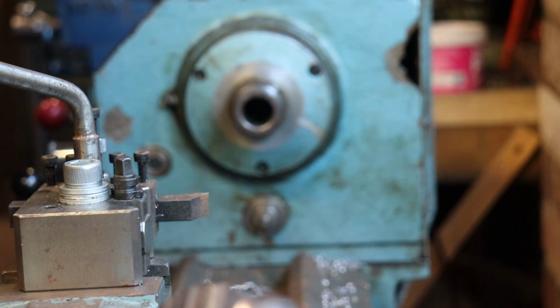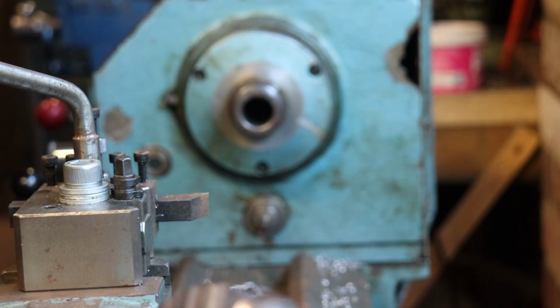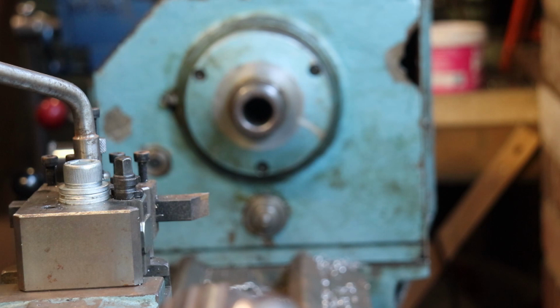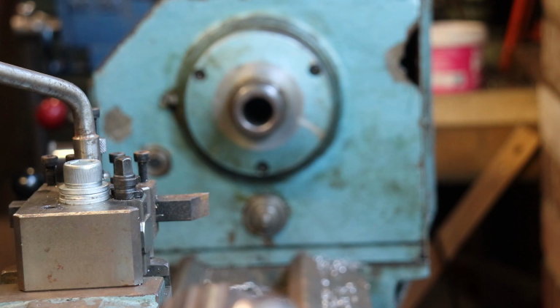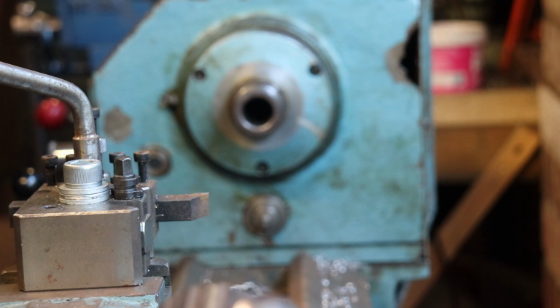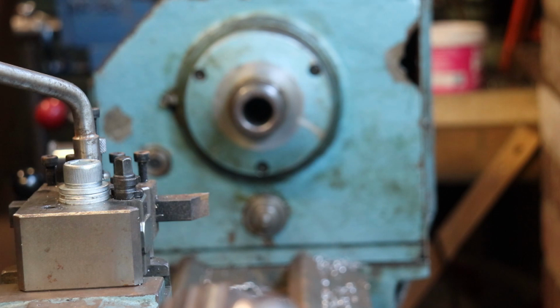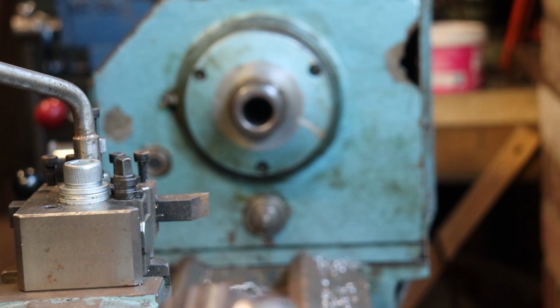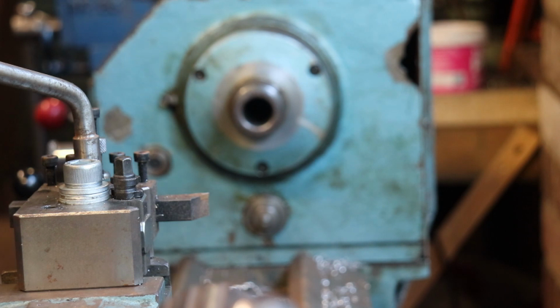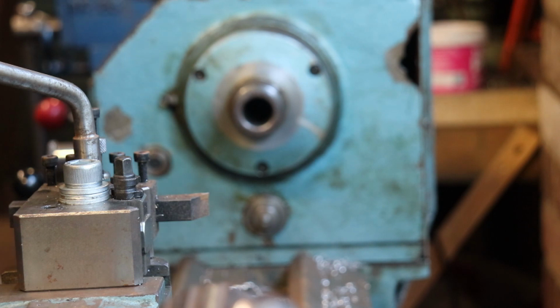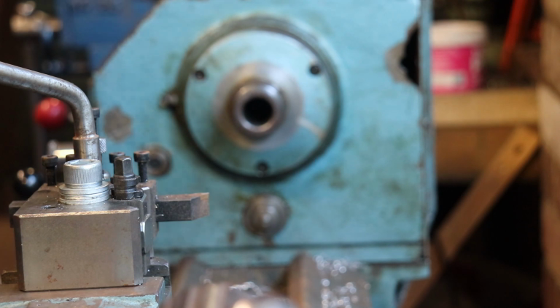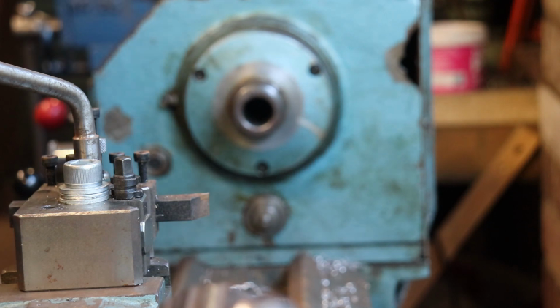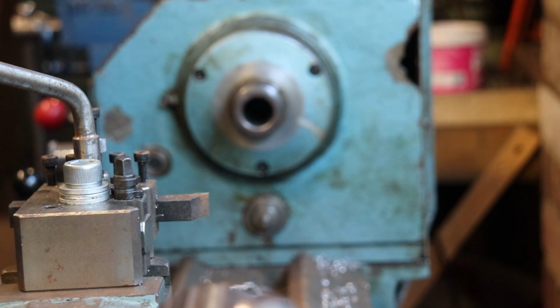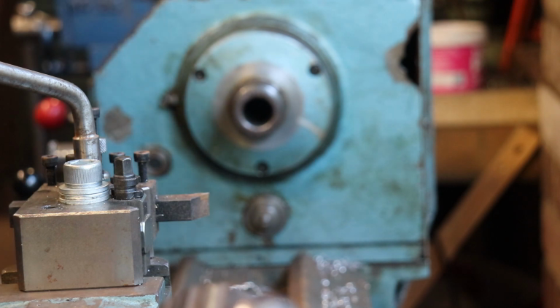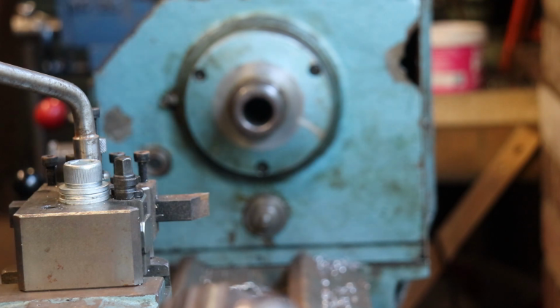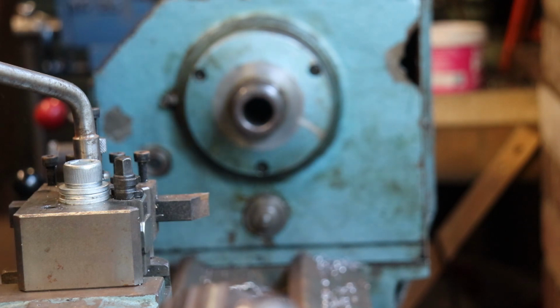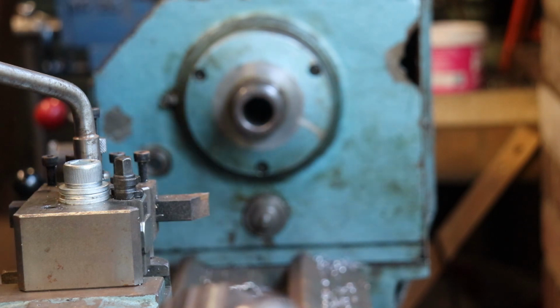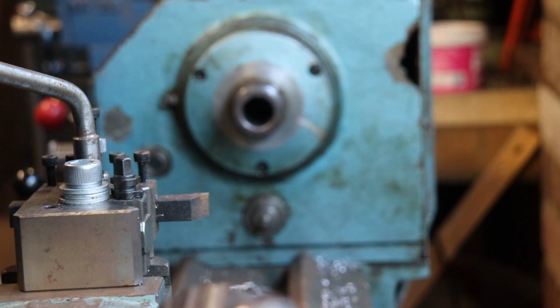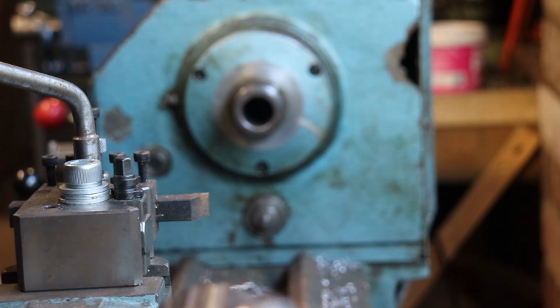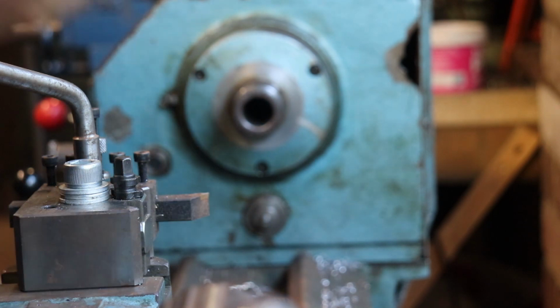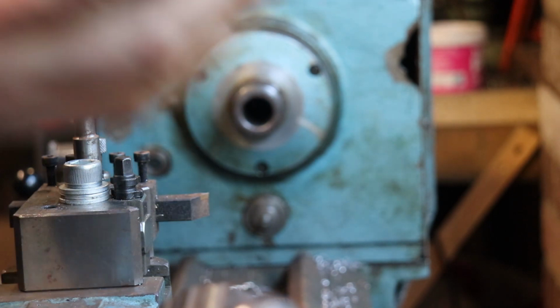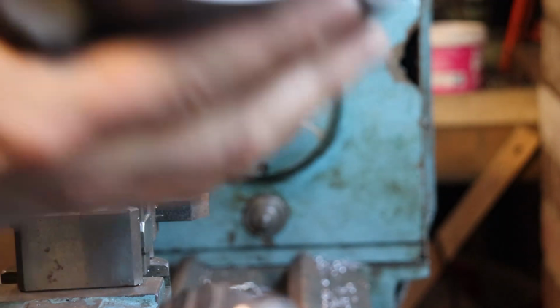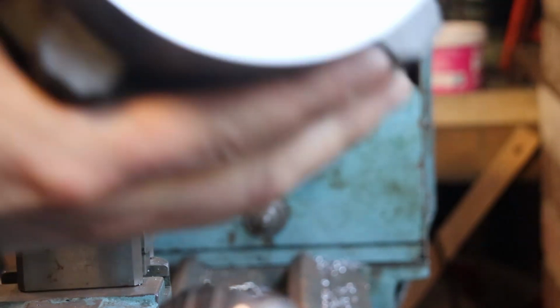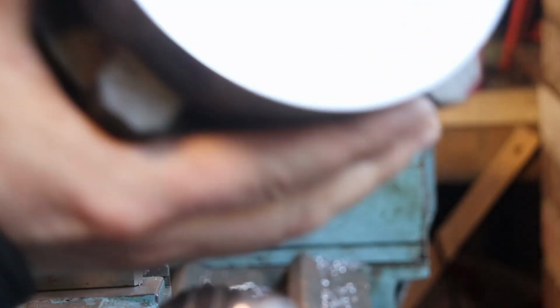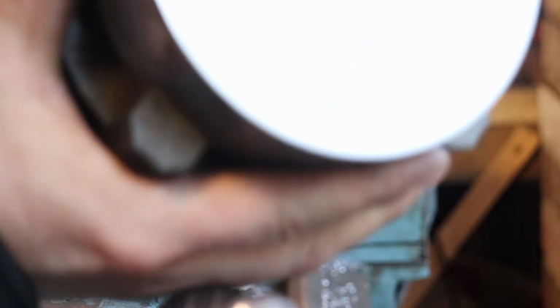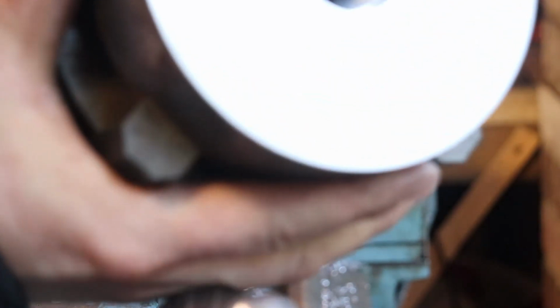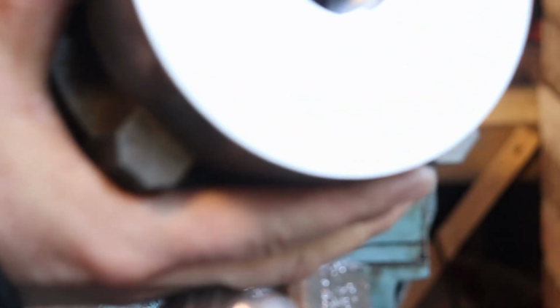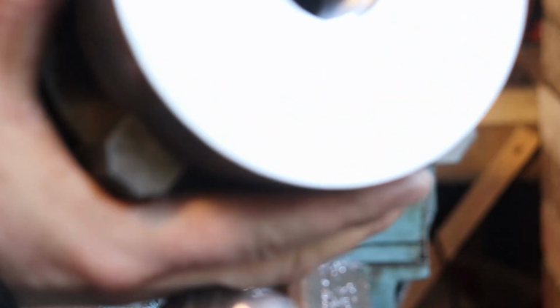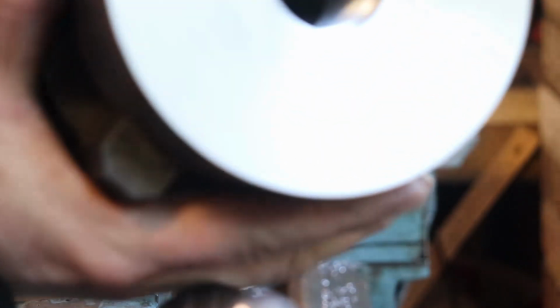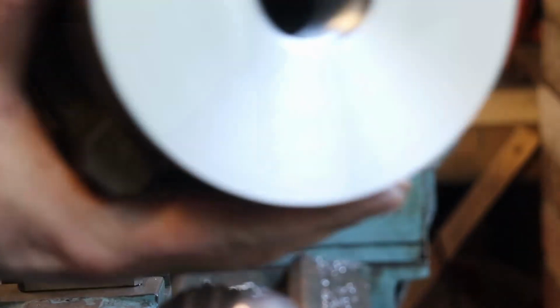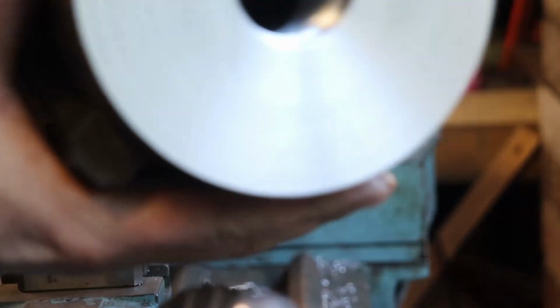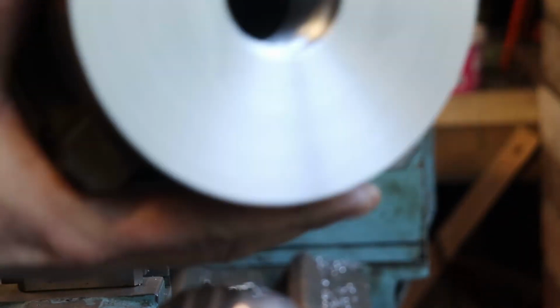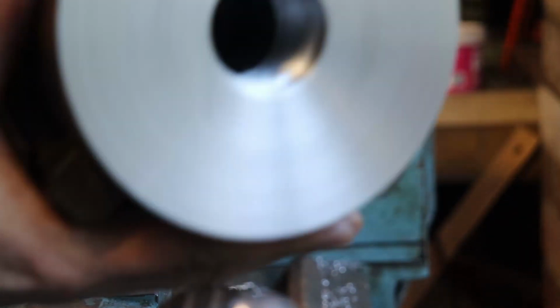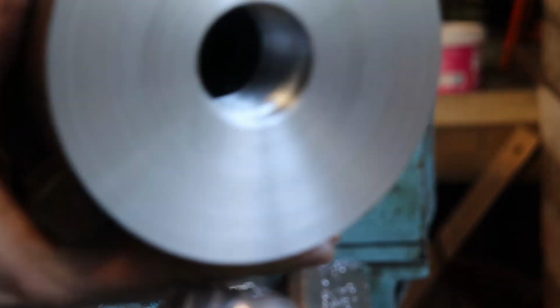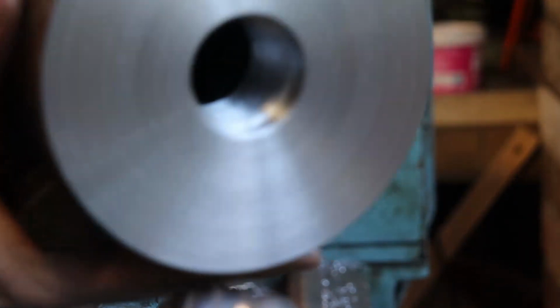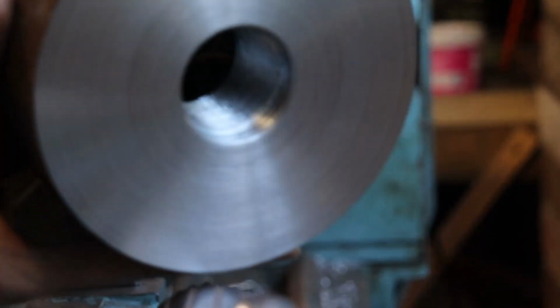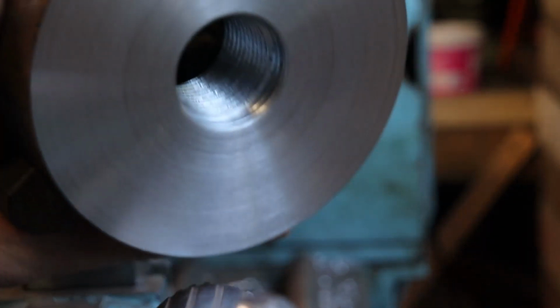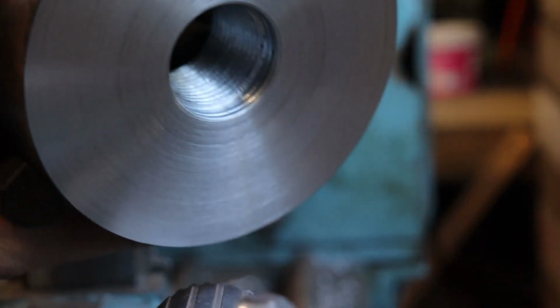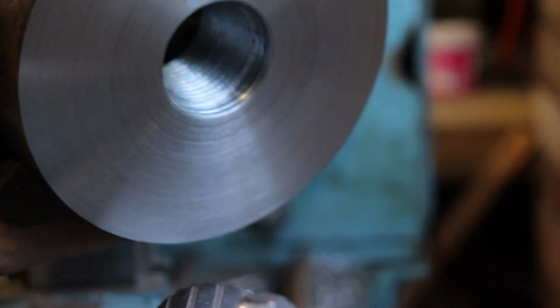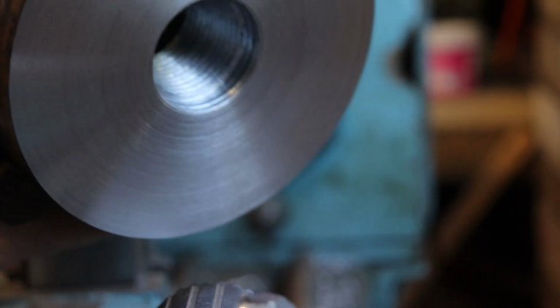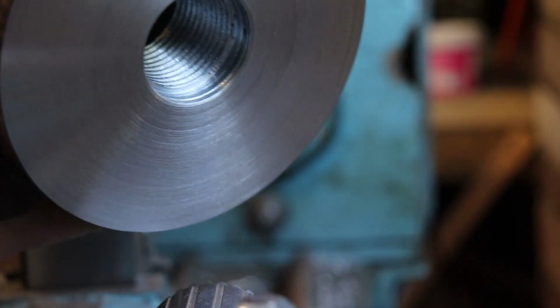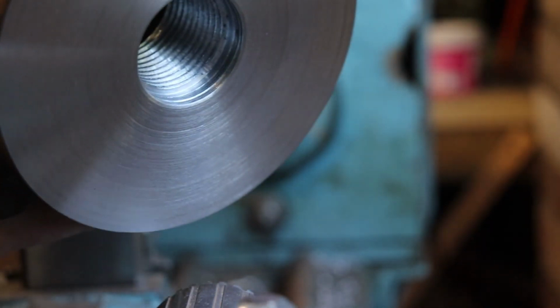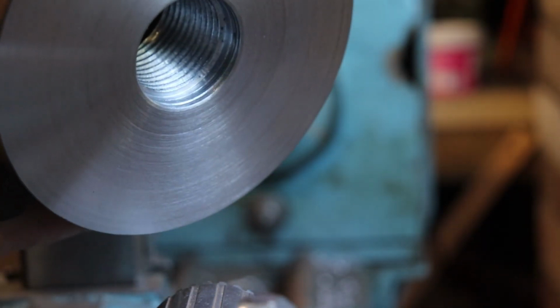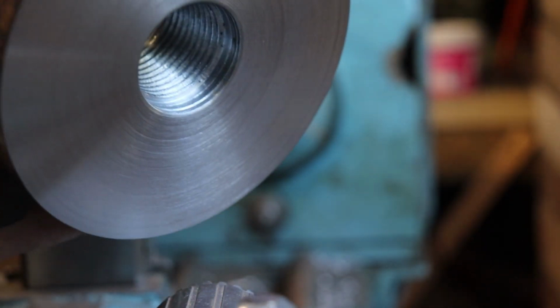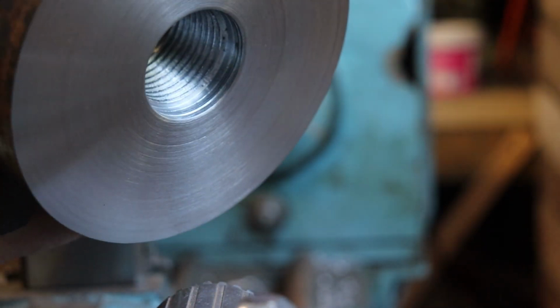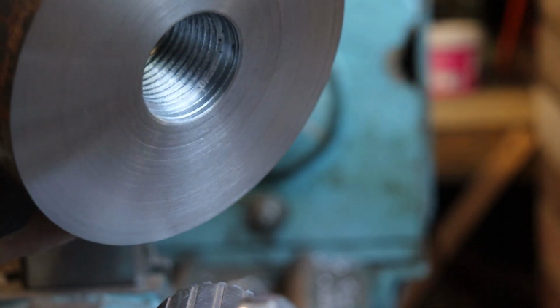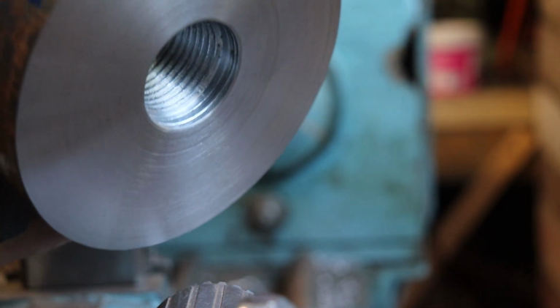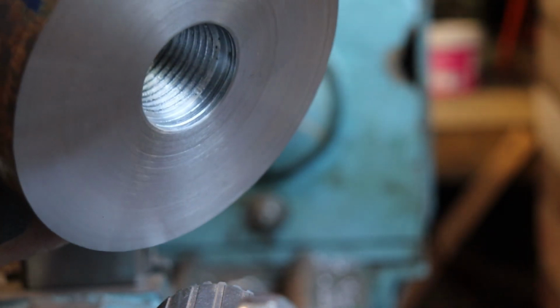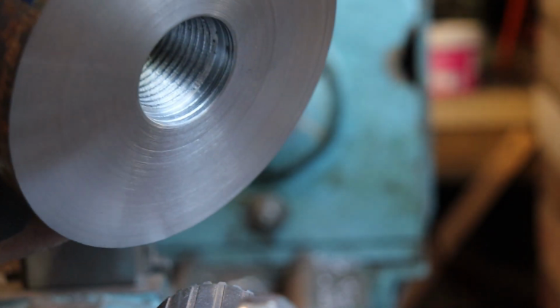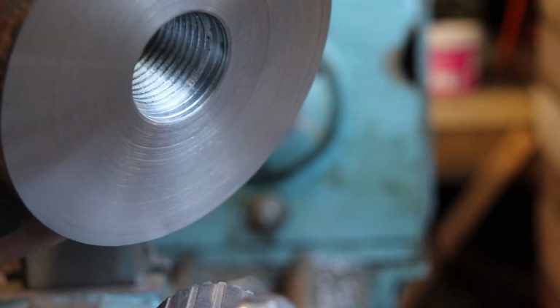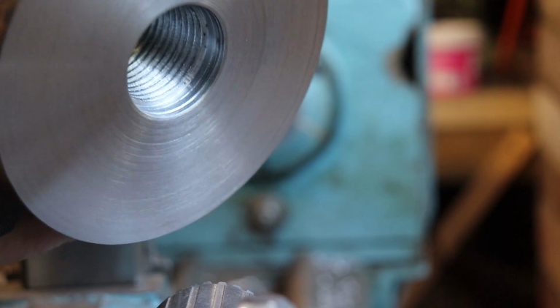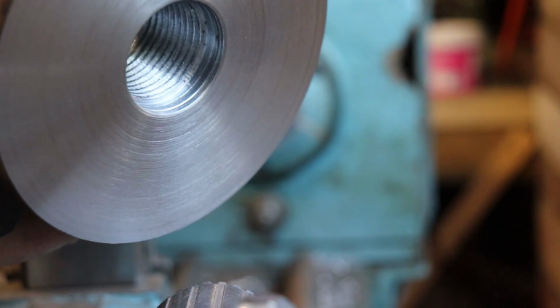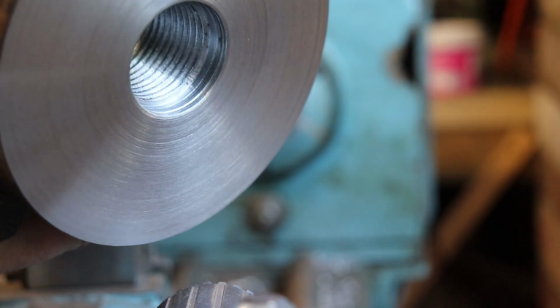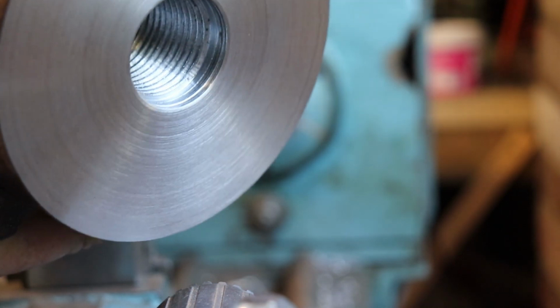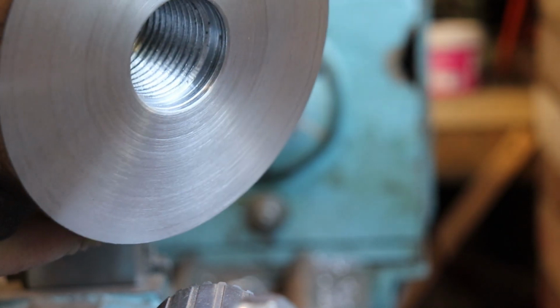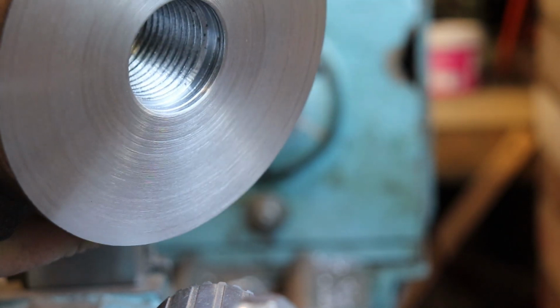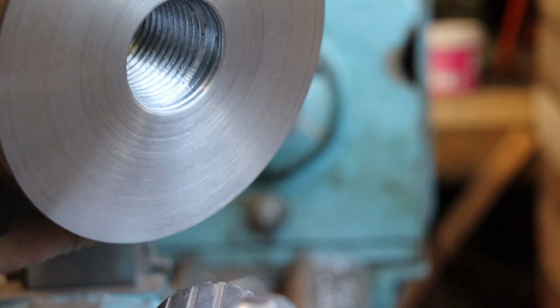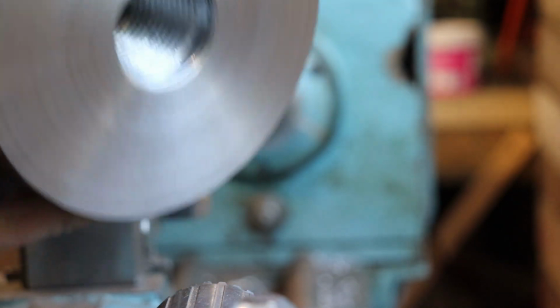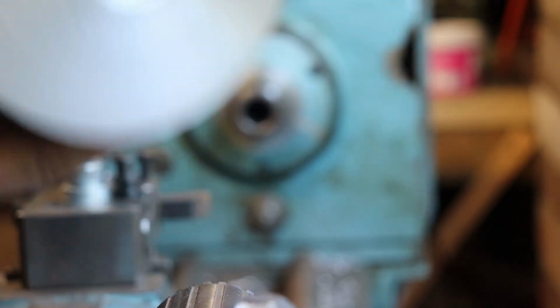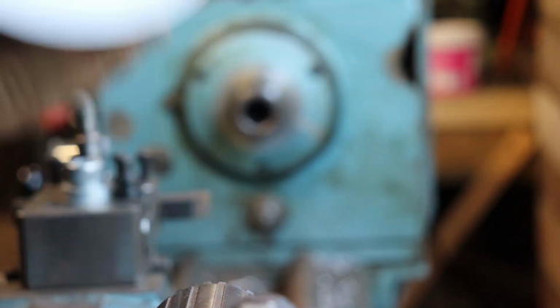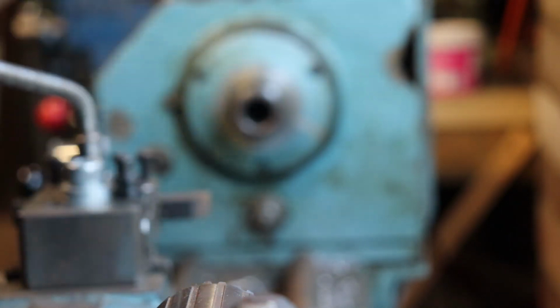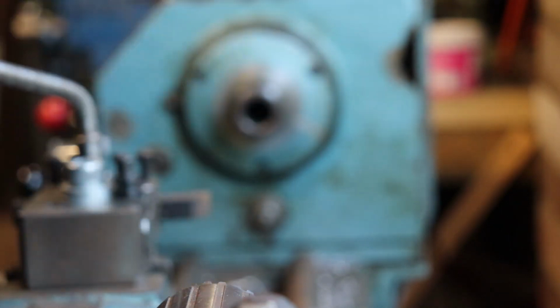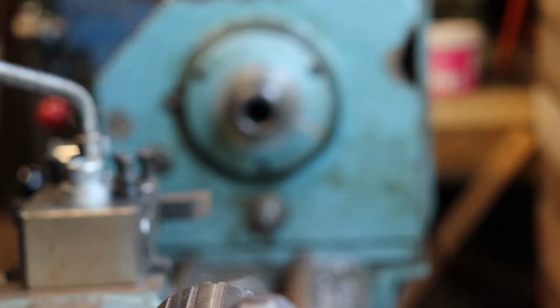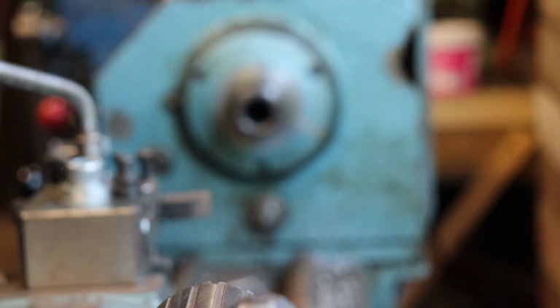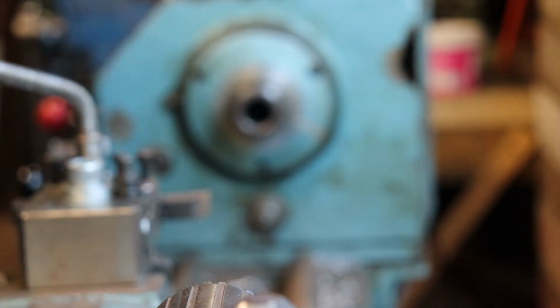Let's bring it over to the camera — as you can see, she's threaded.